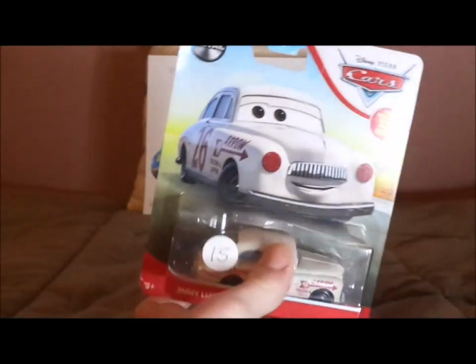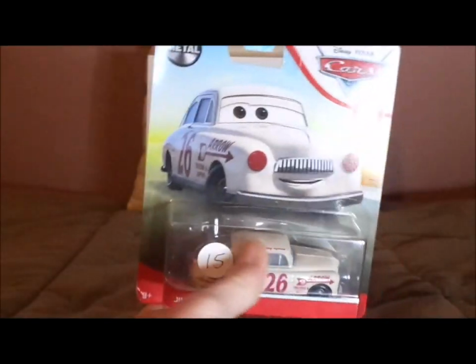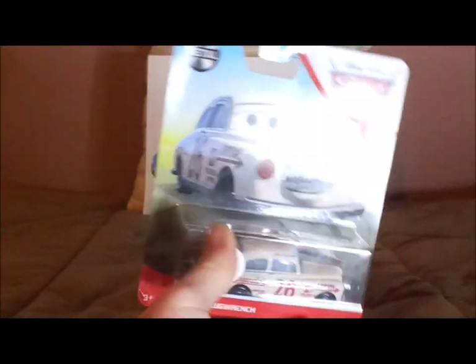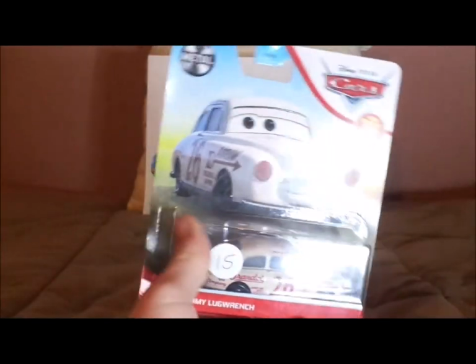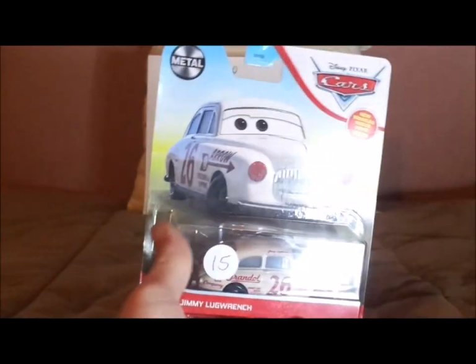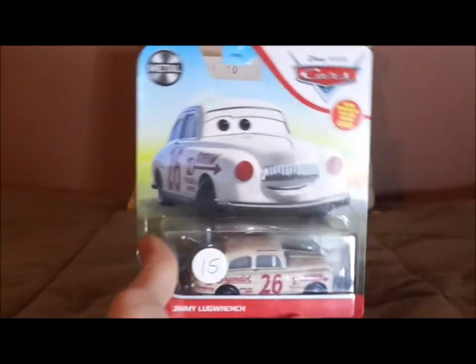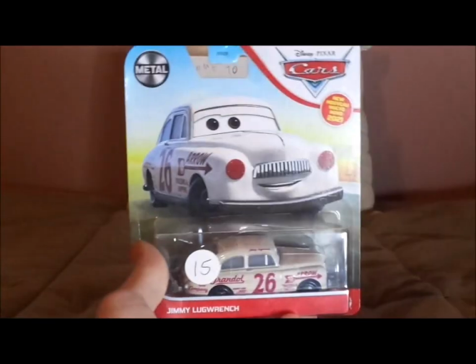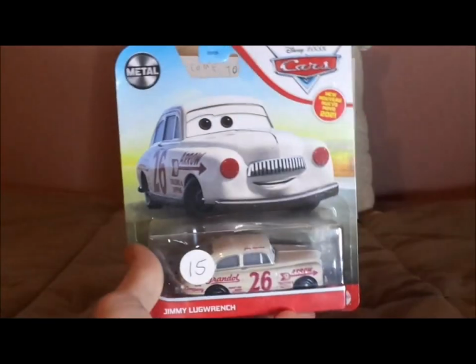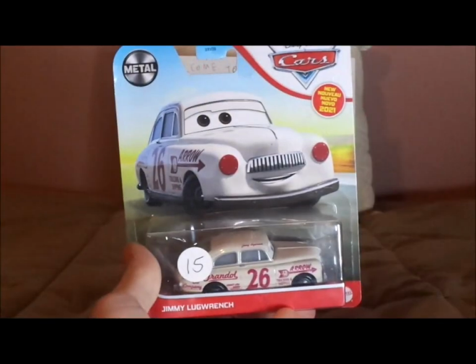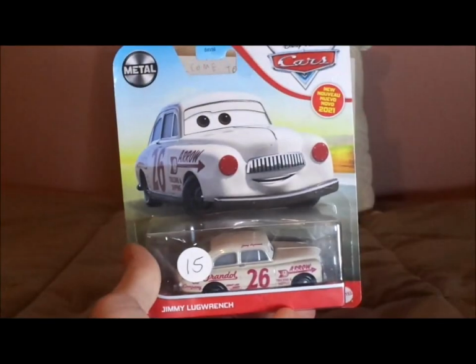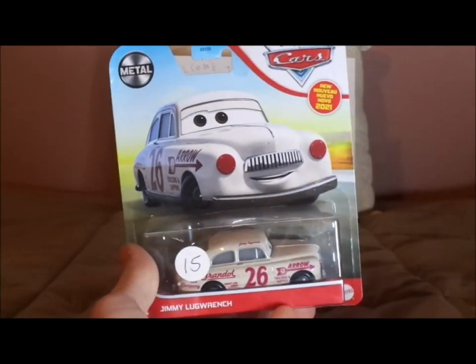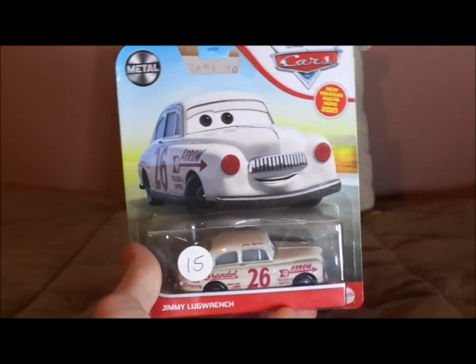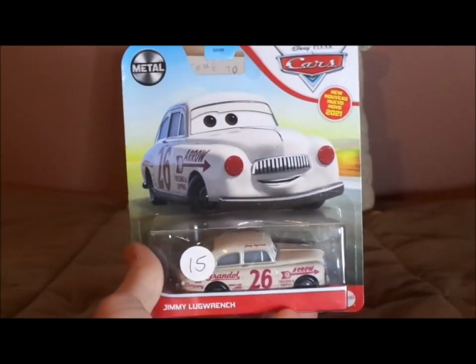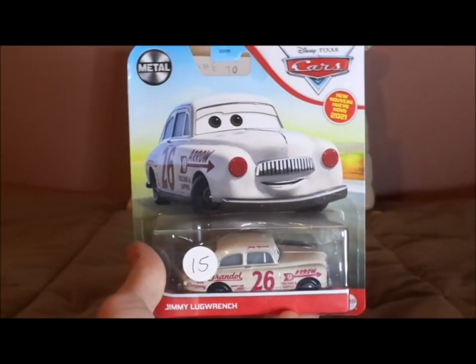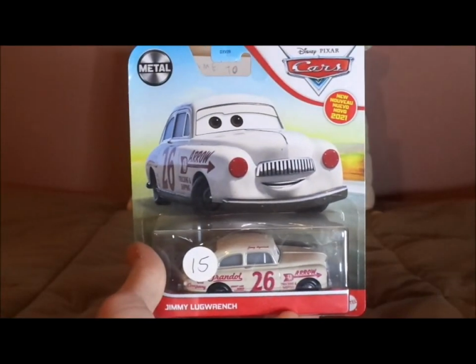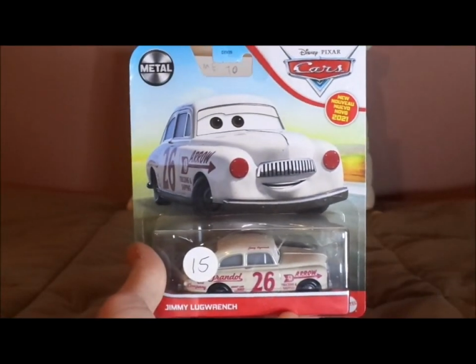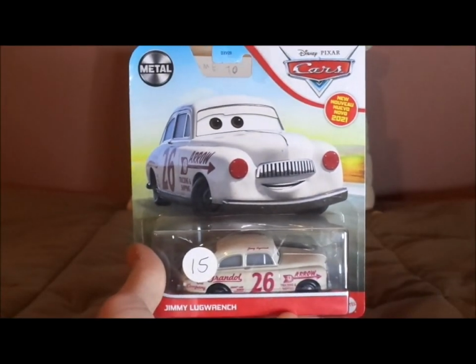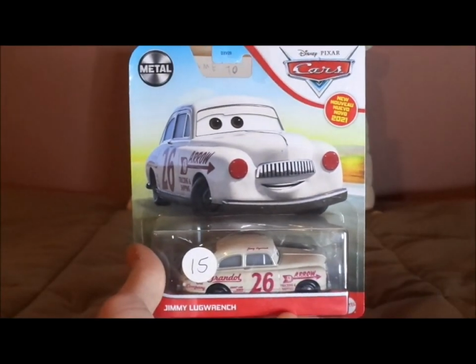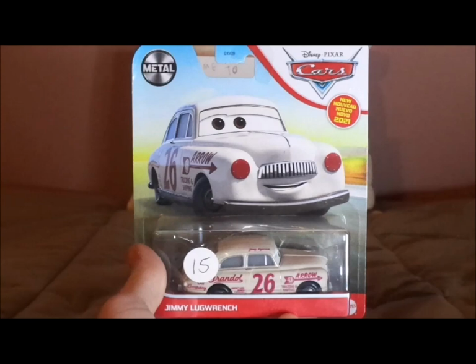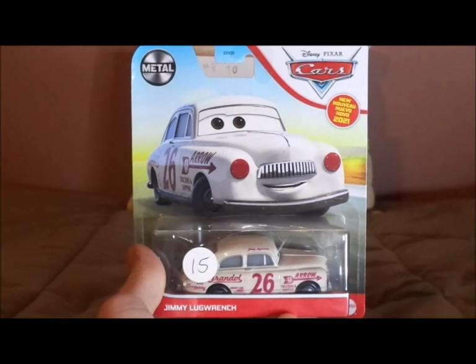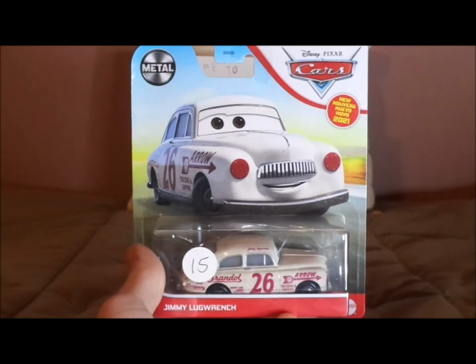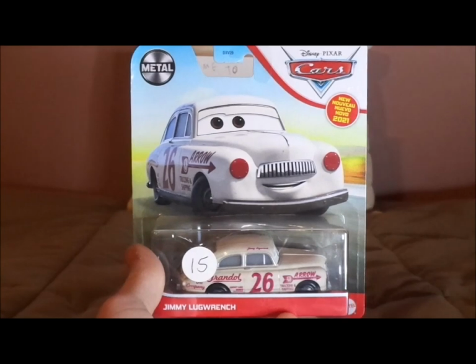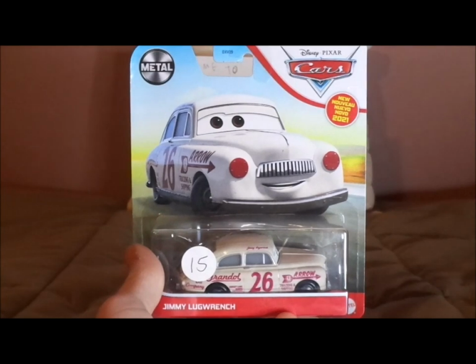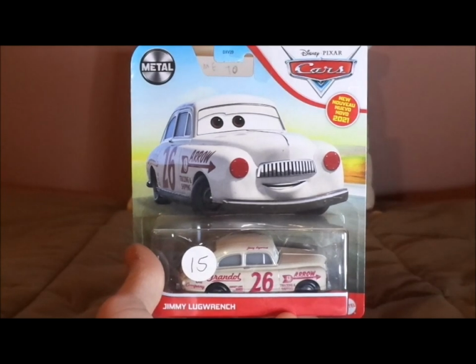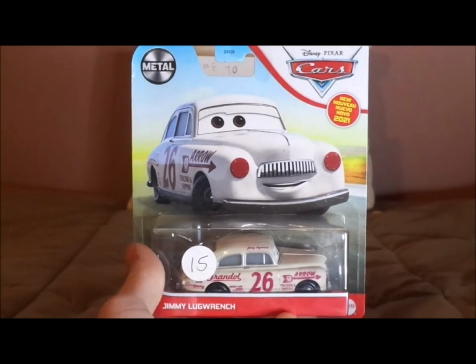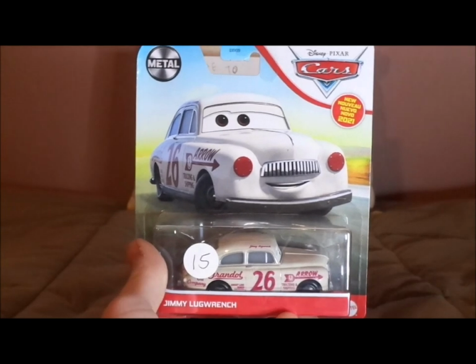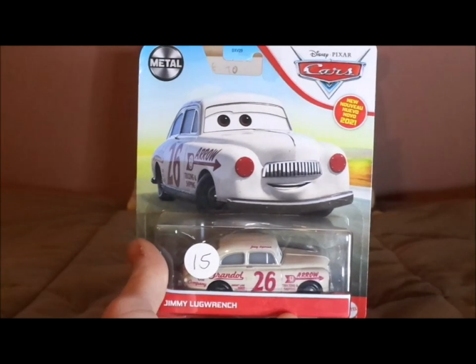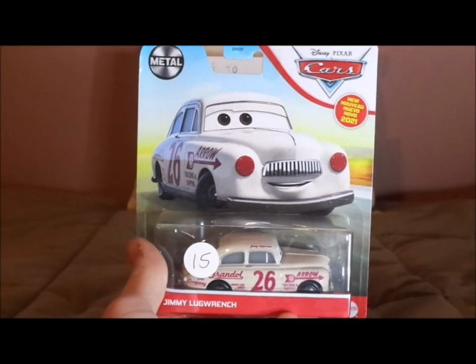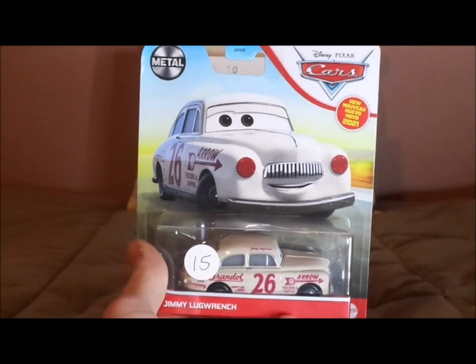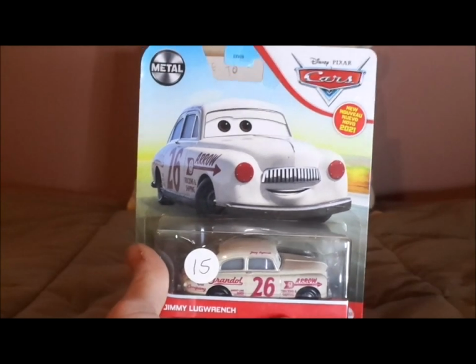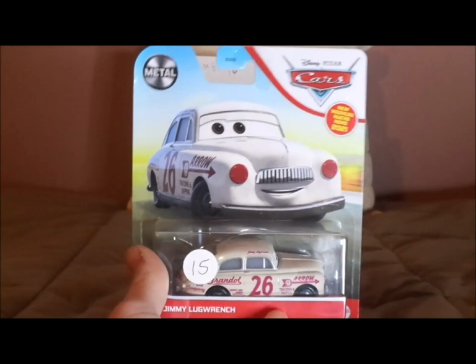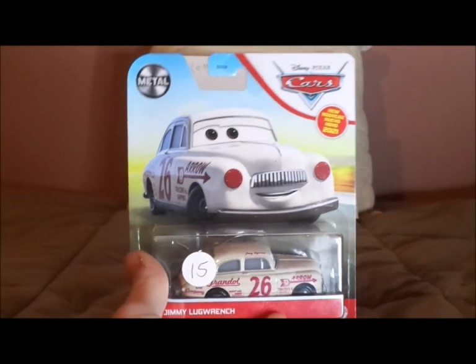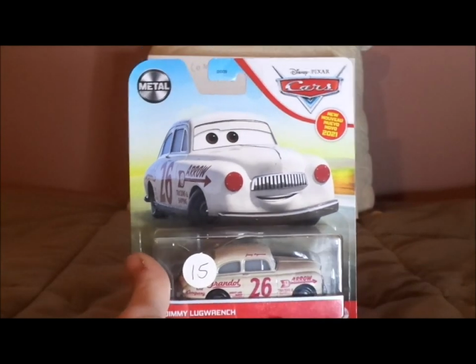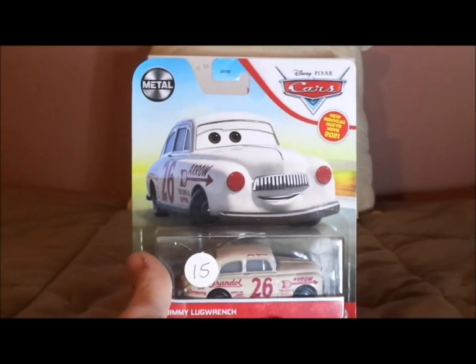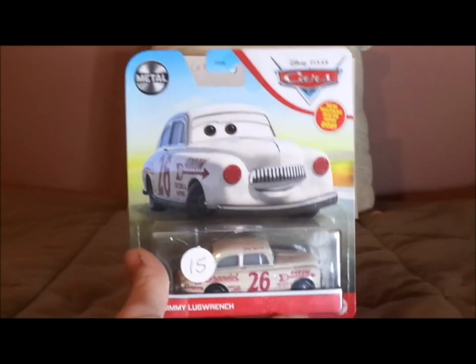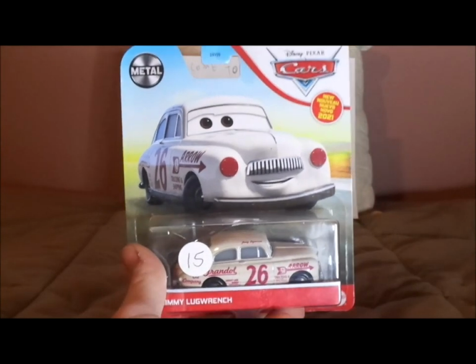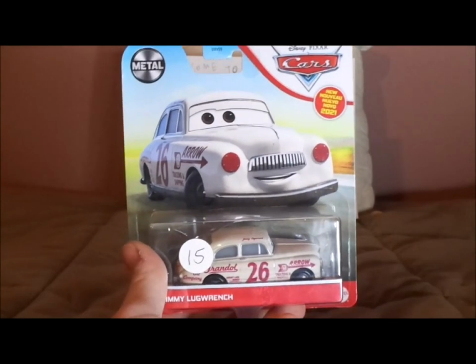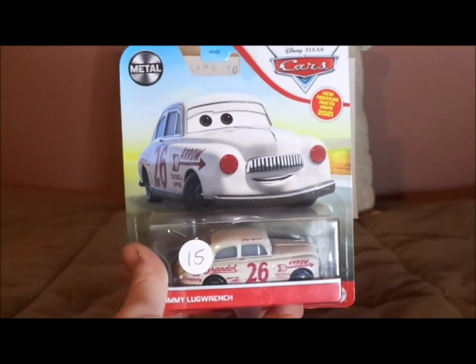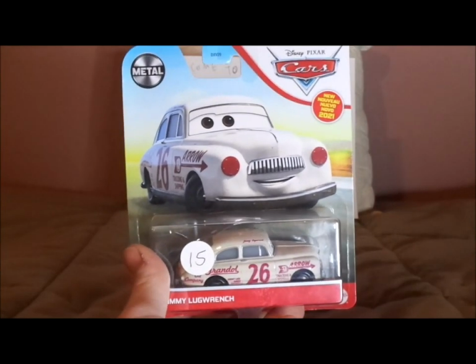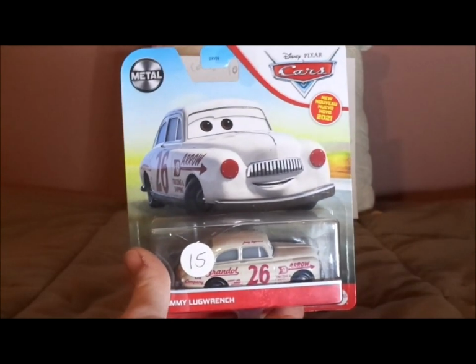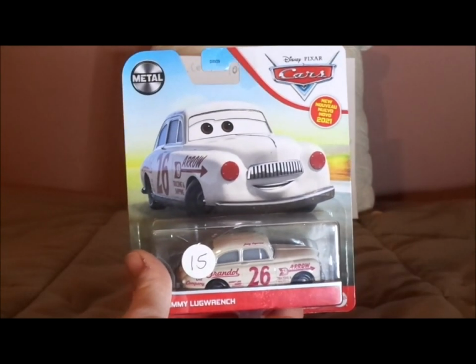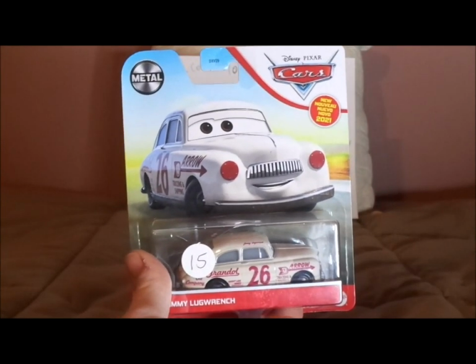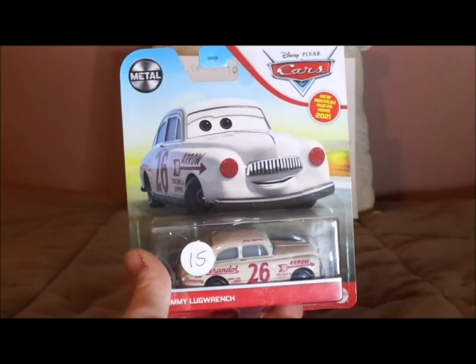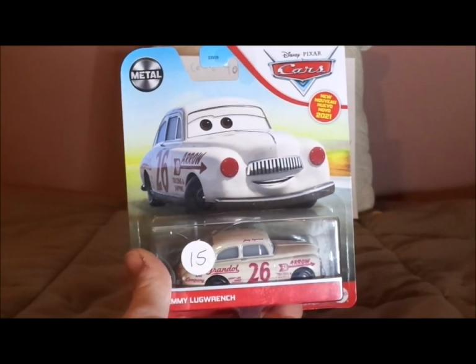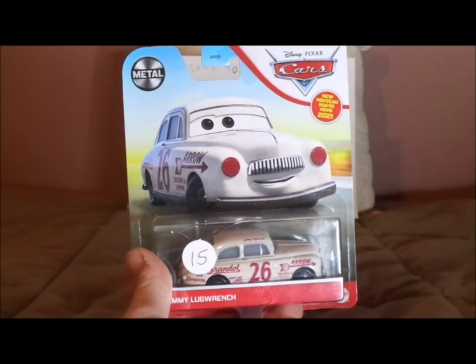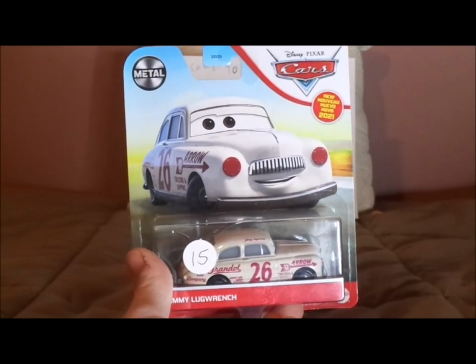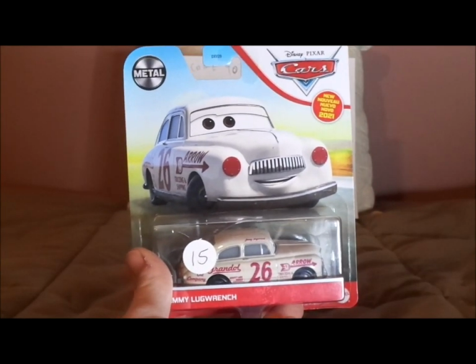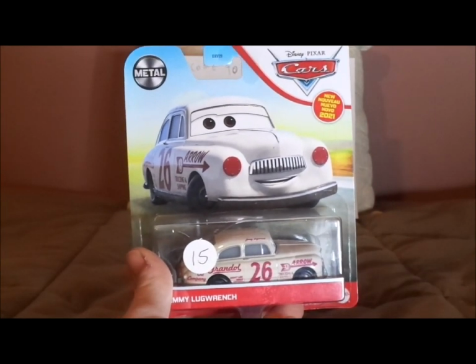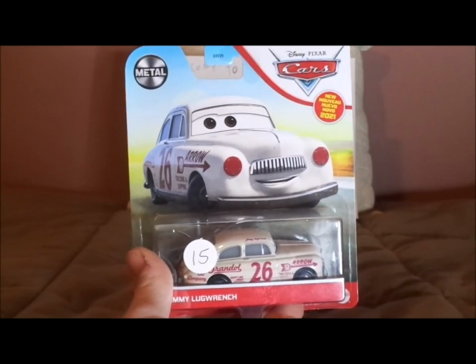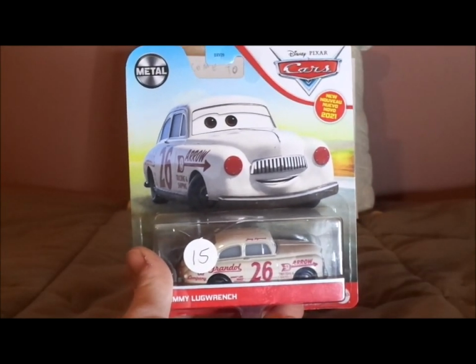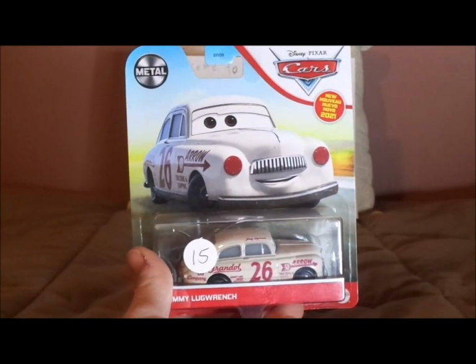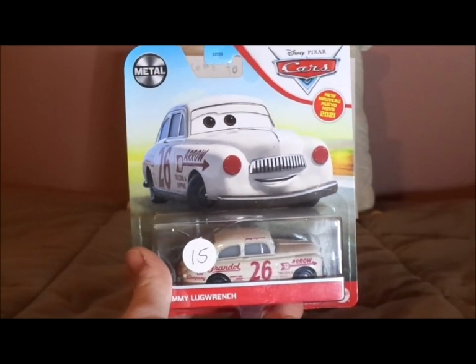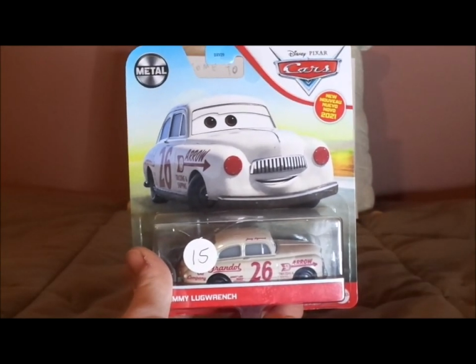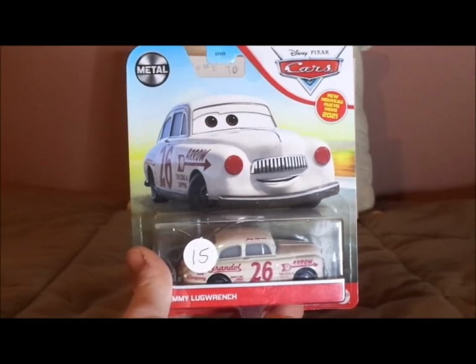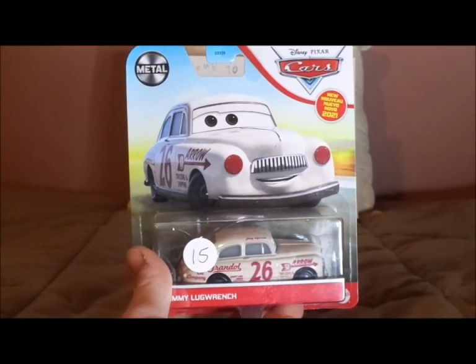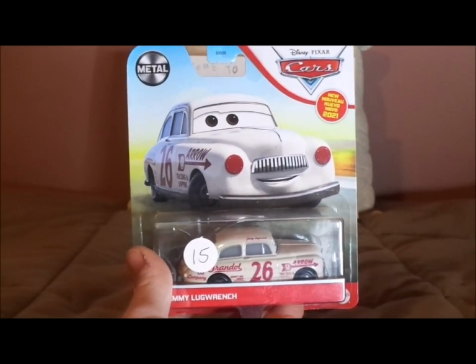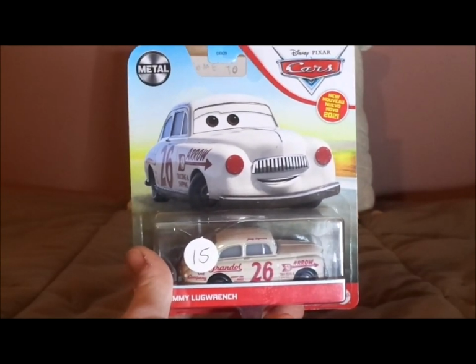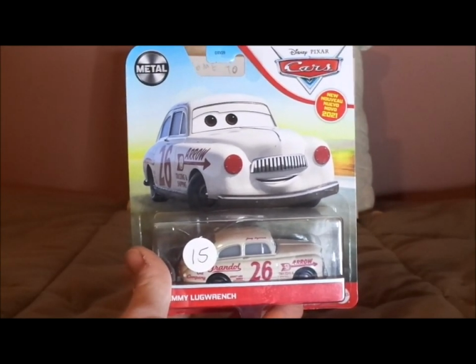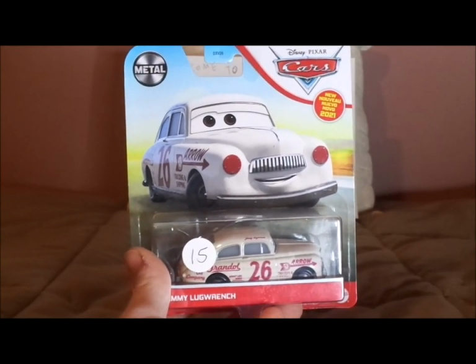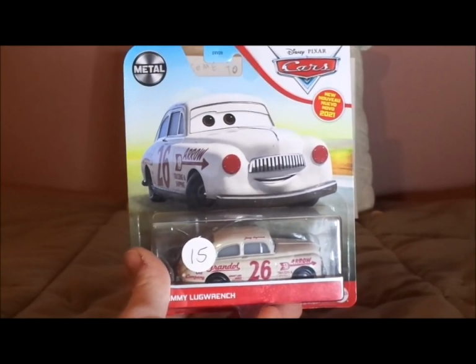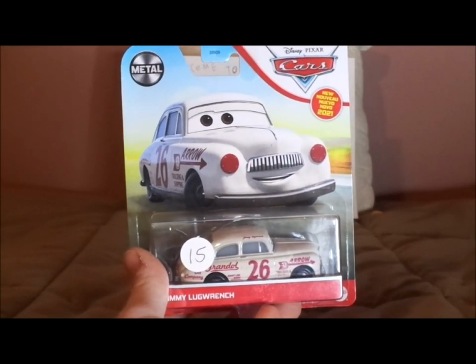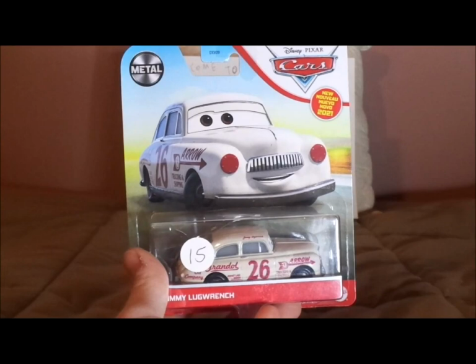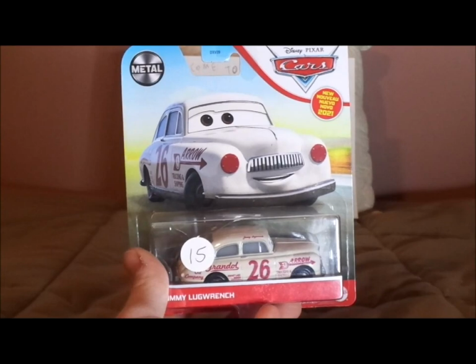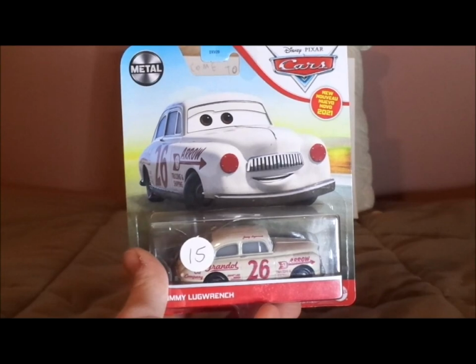So now without any further ado, let's get right into the unboxing, and I'll be back as soon as this has been unboxed.